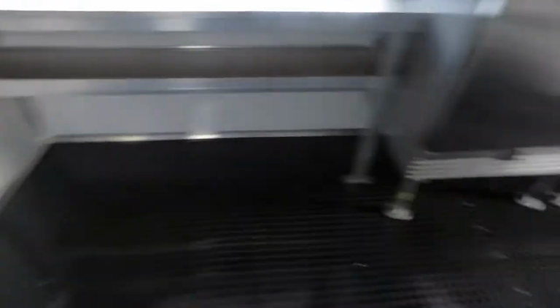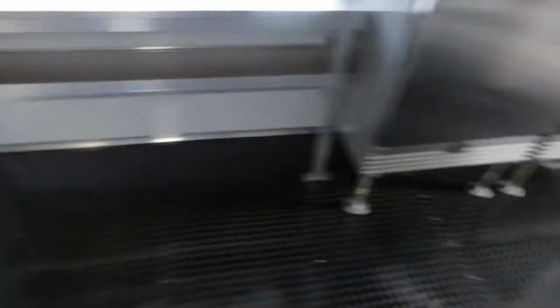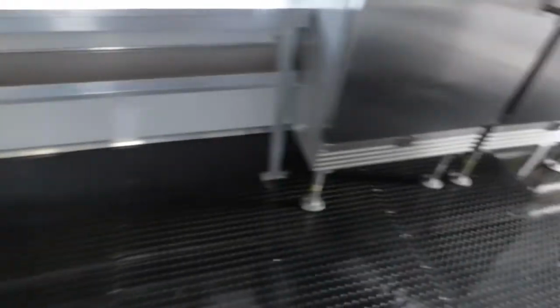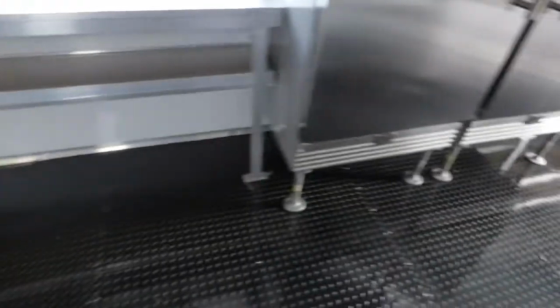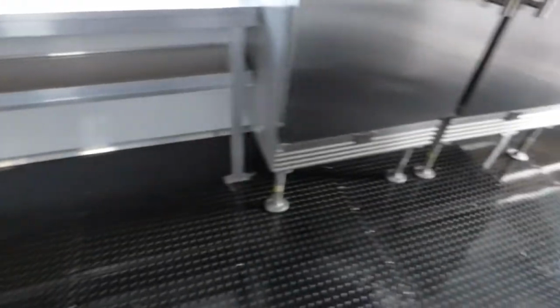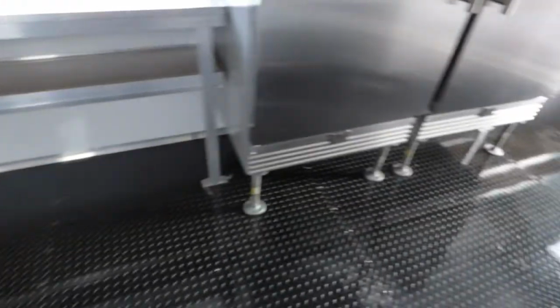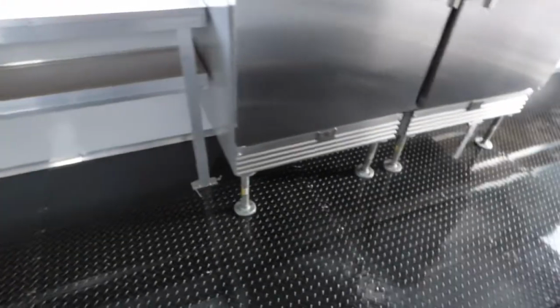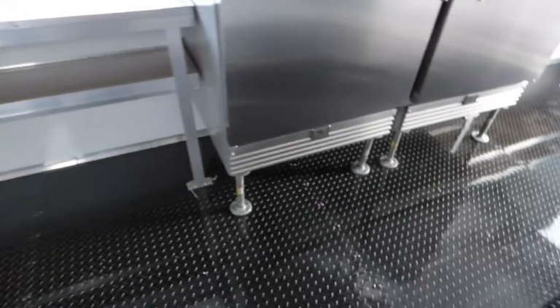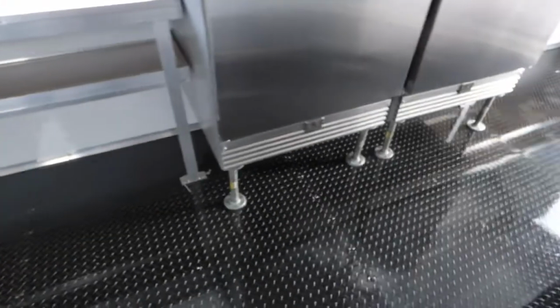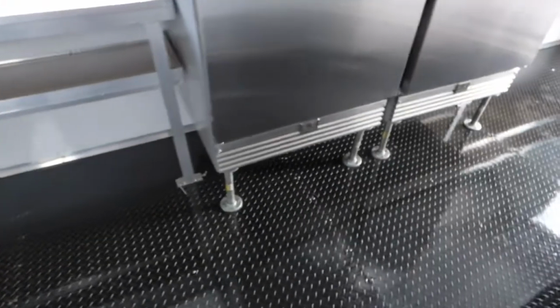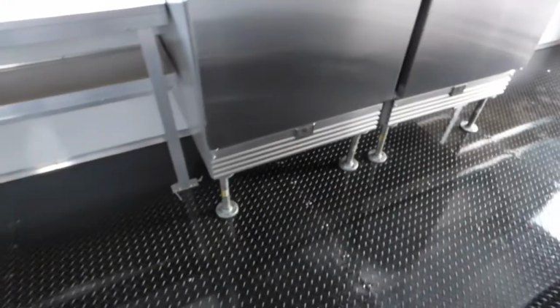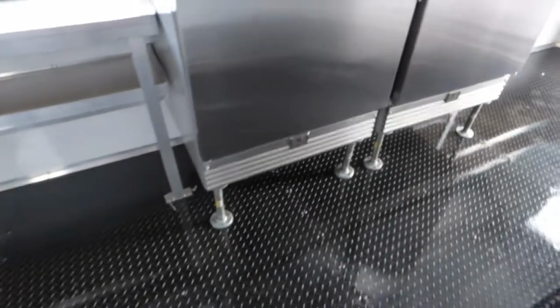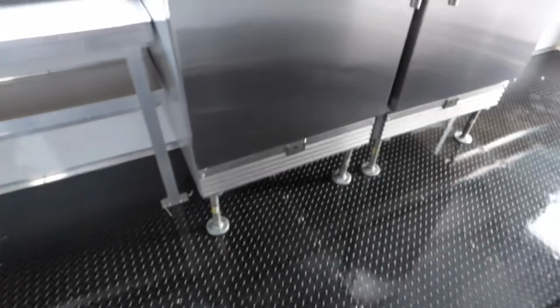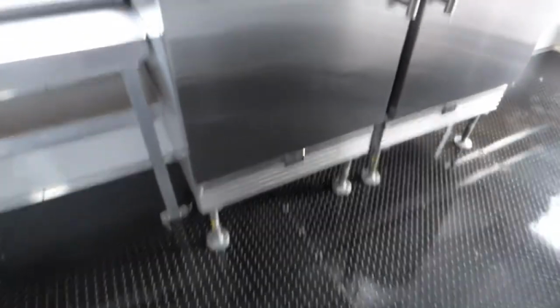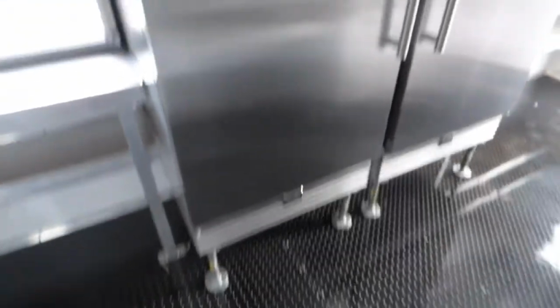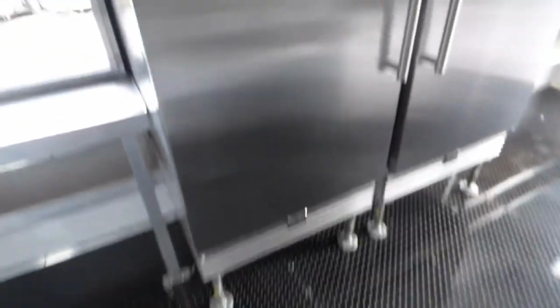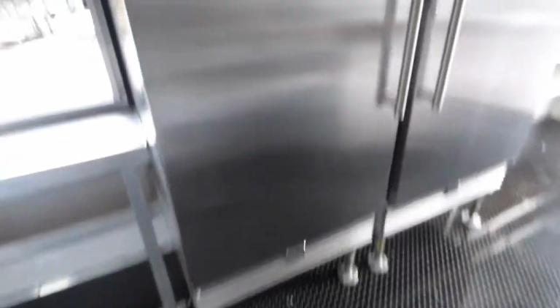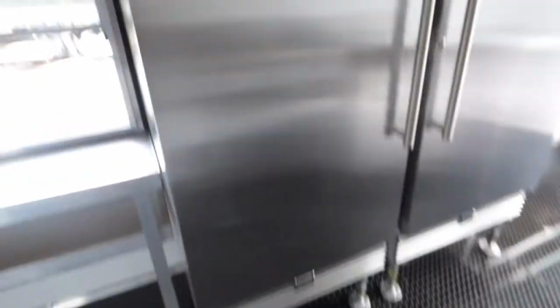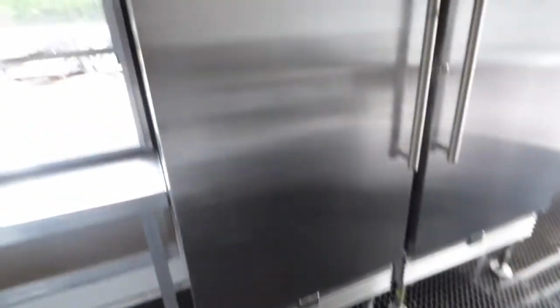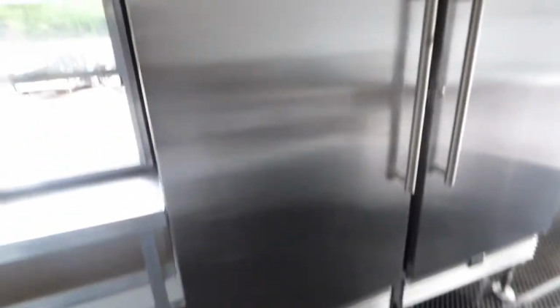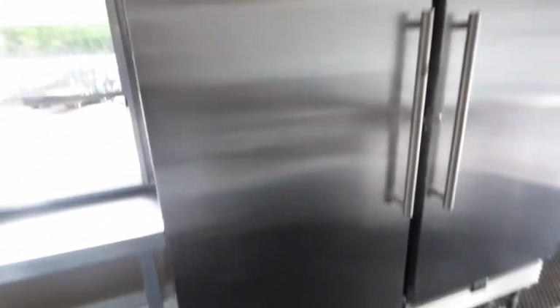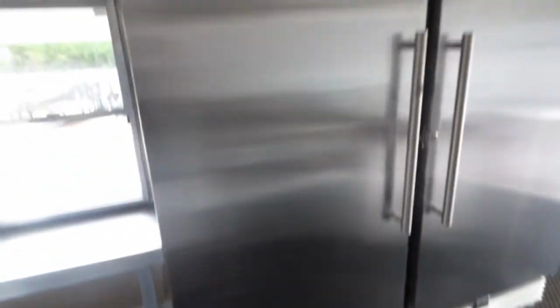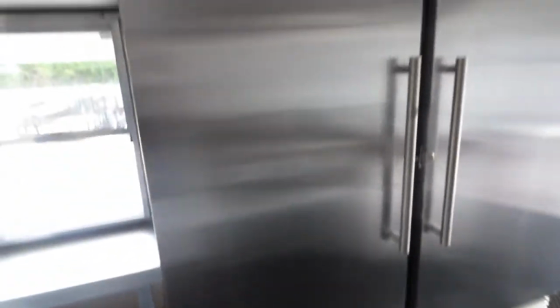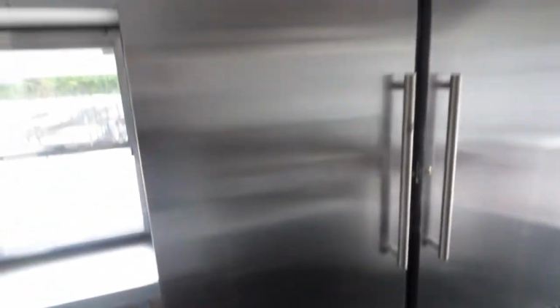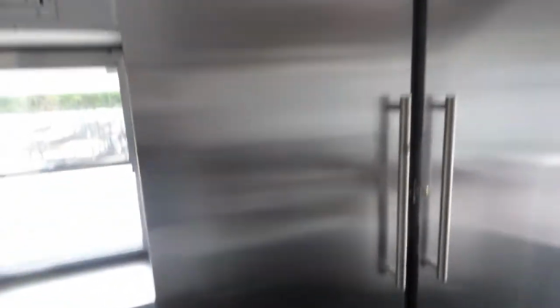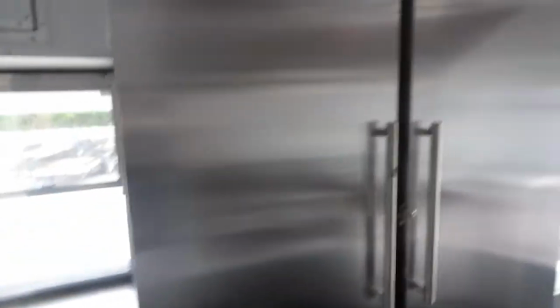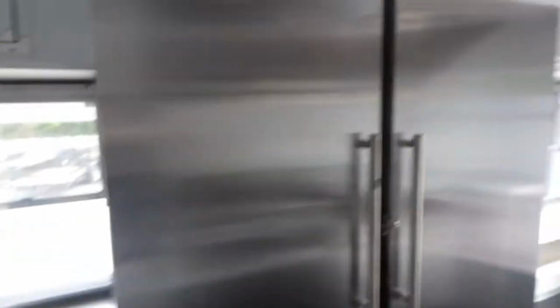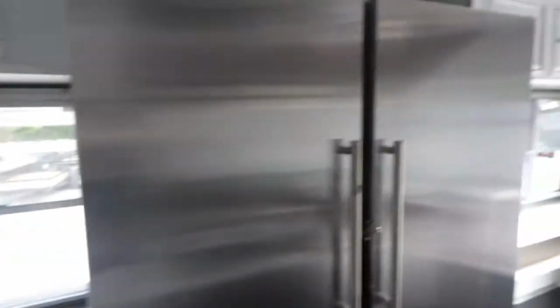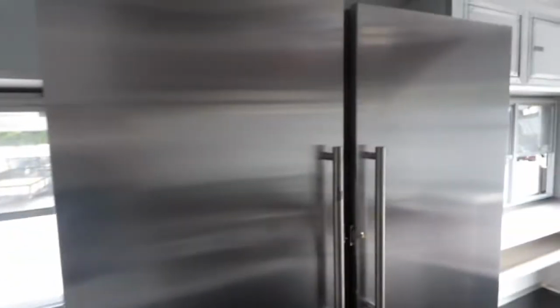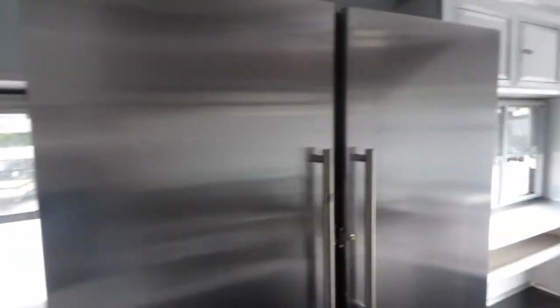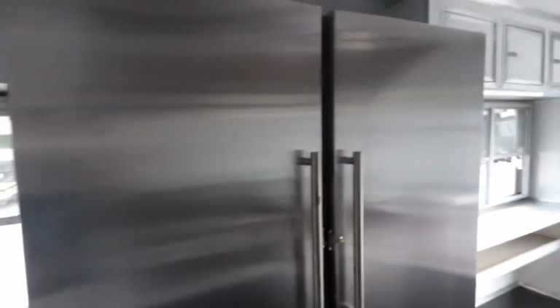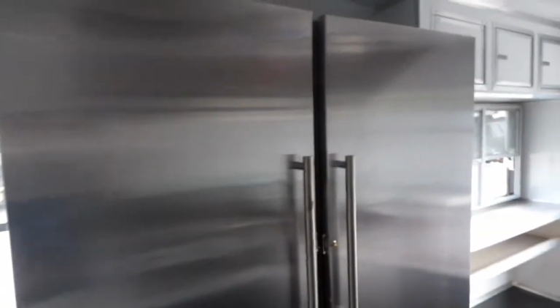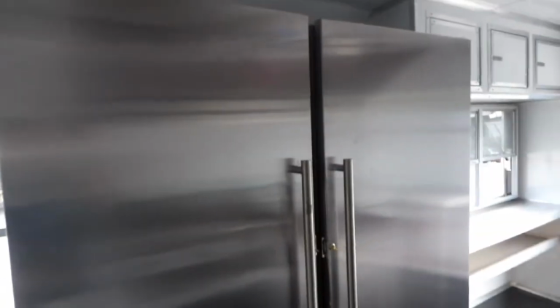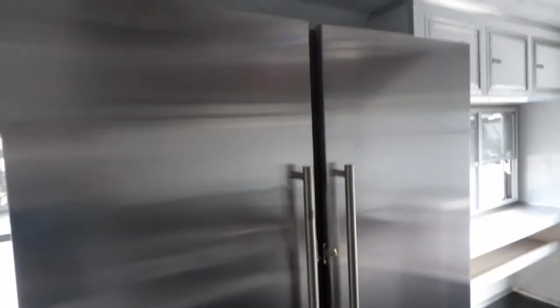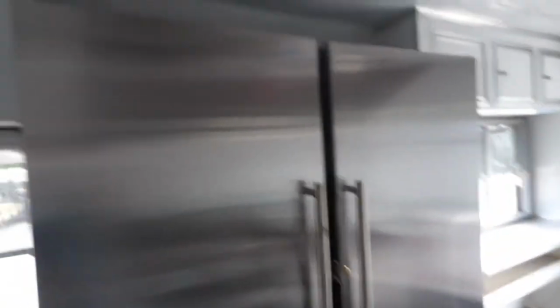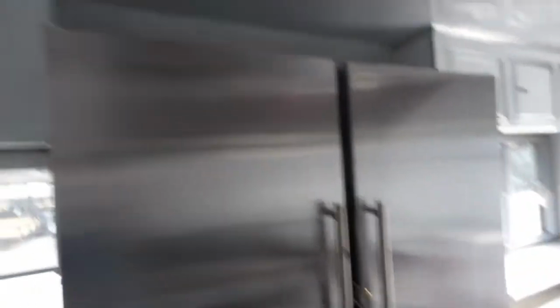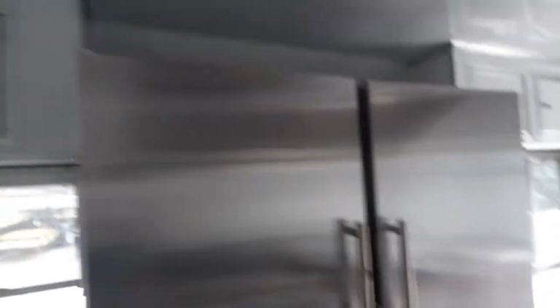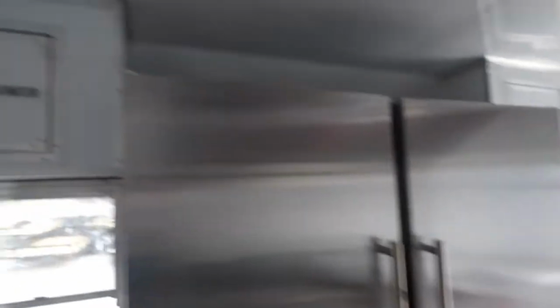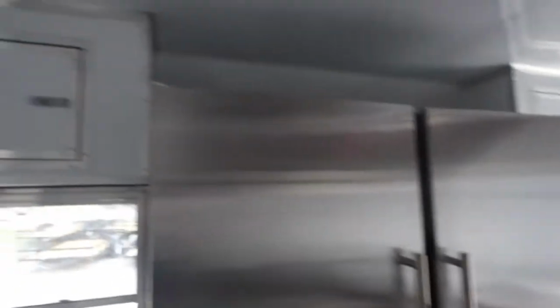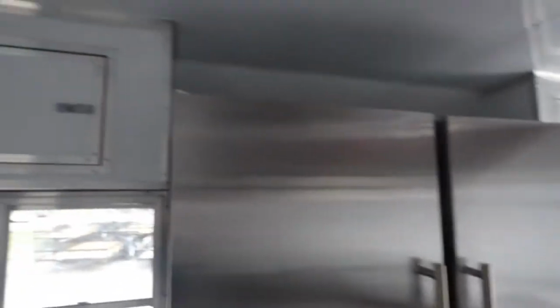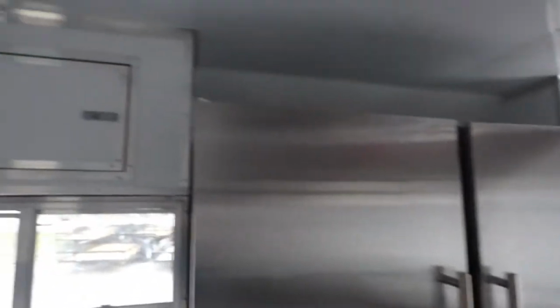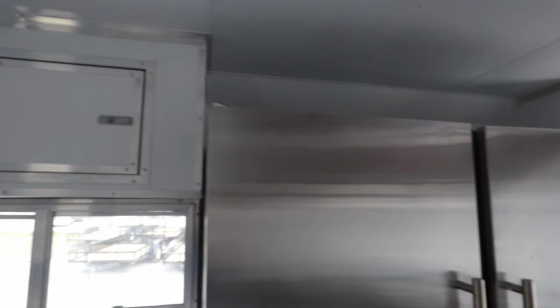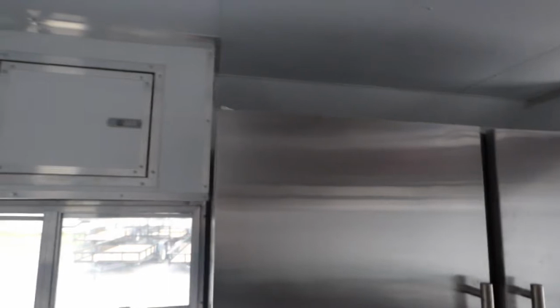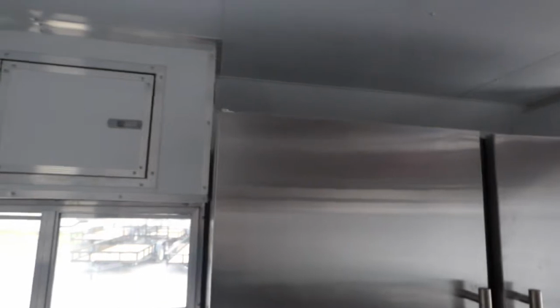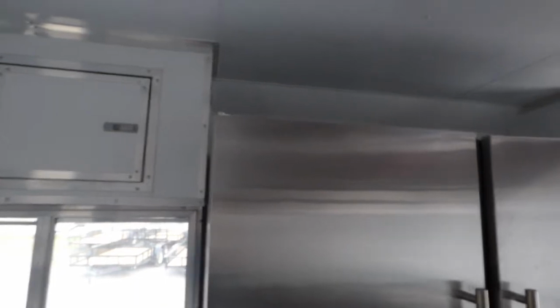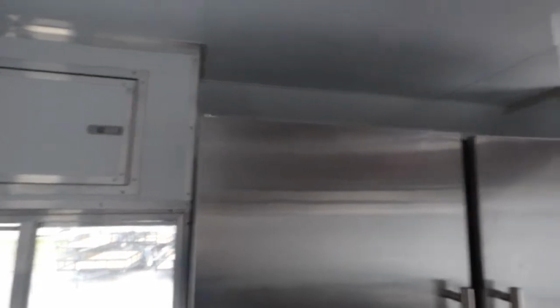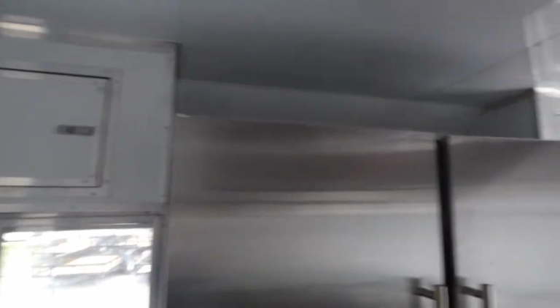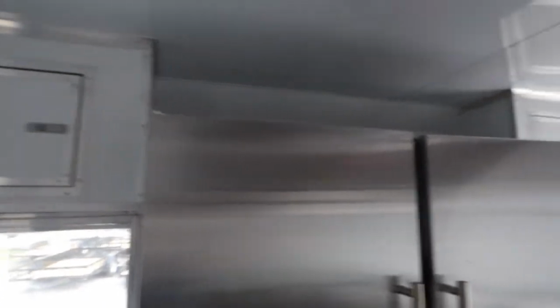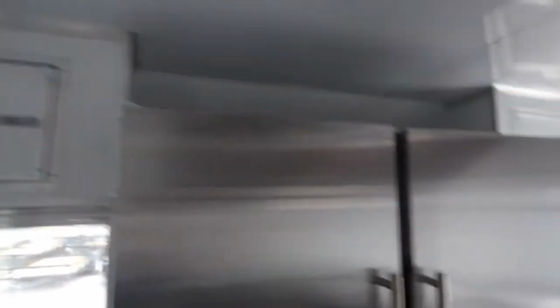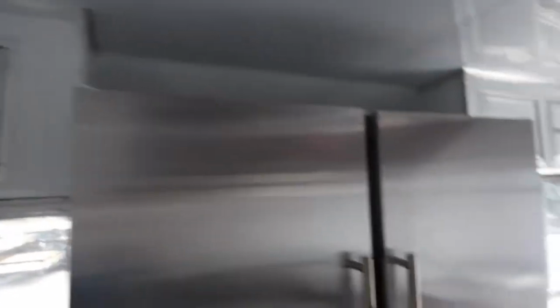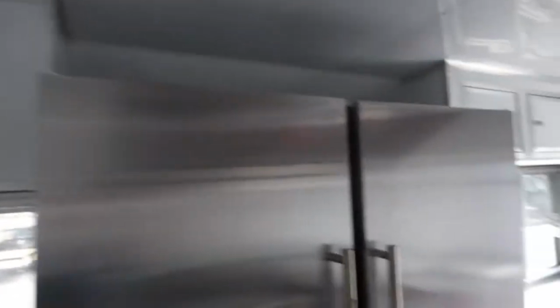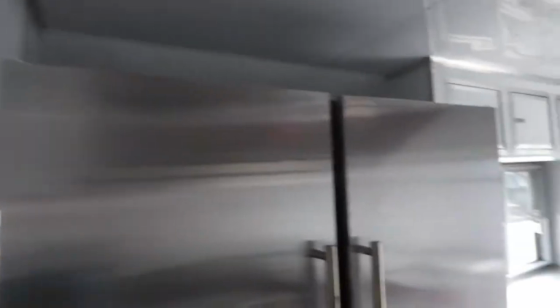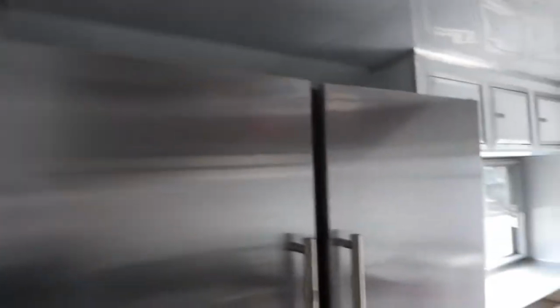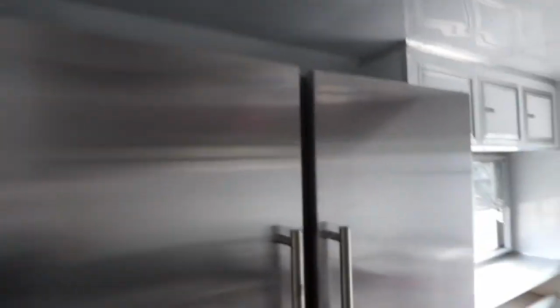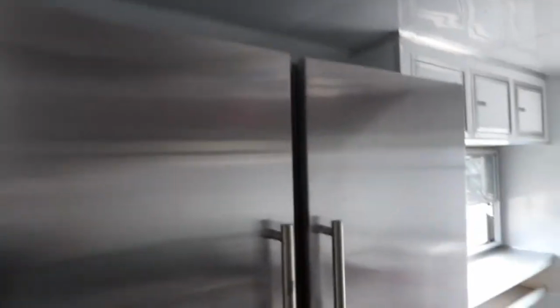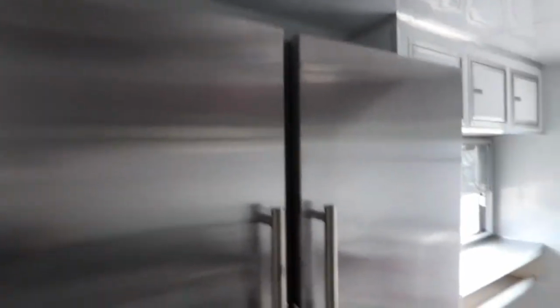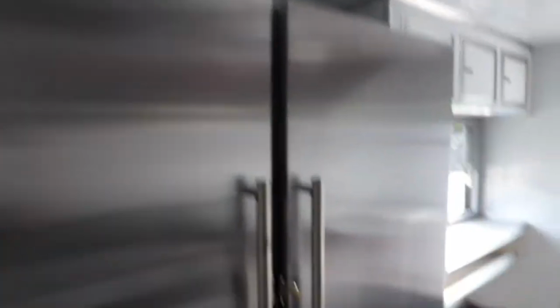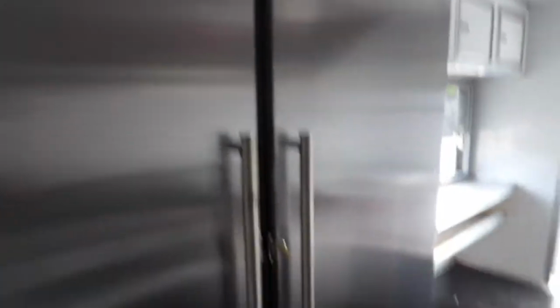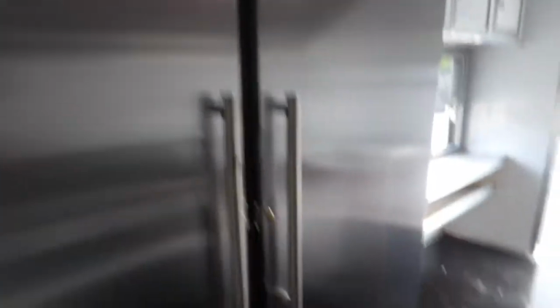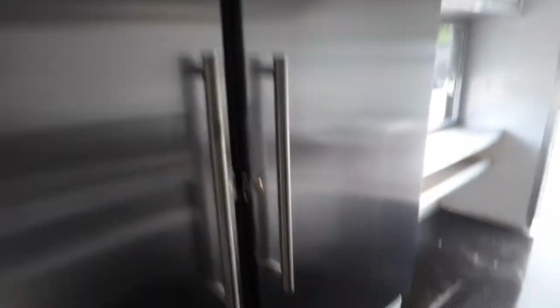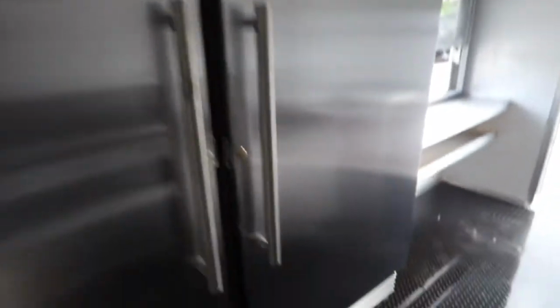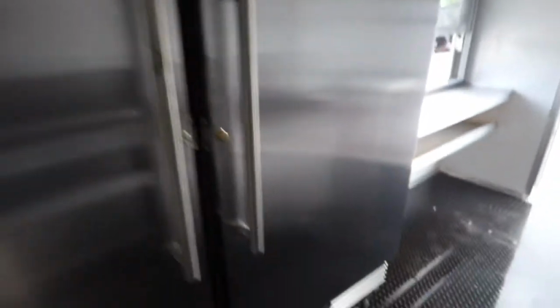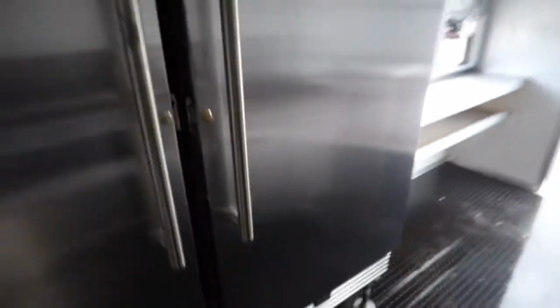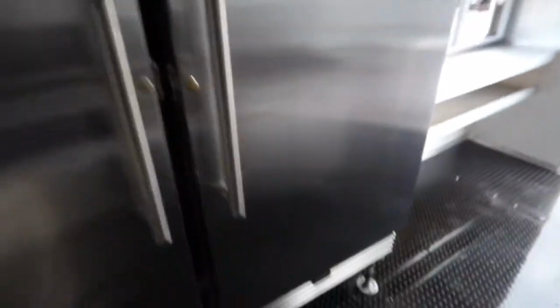We have a Kelvinator fridge and a Kelvinator freezer, each at 20 cubic feet.